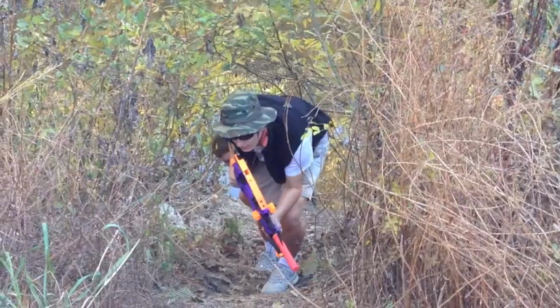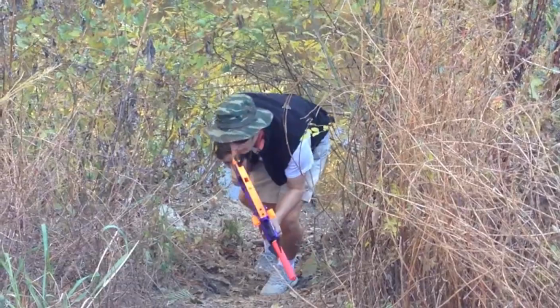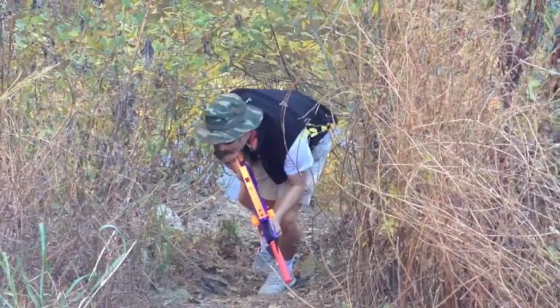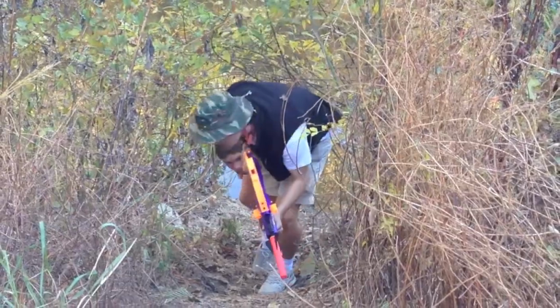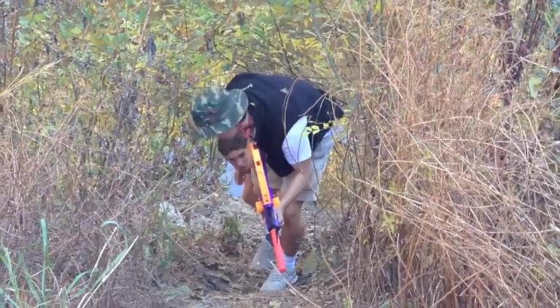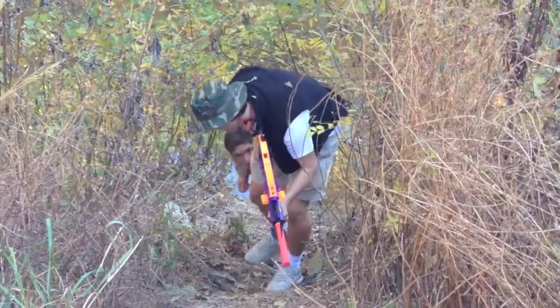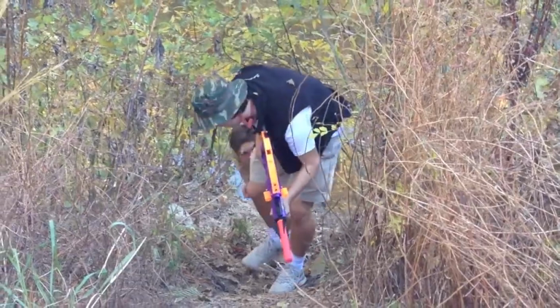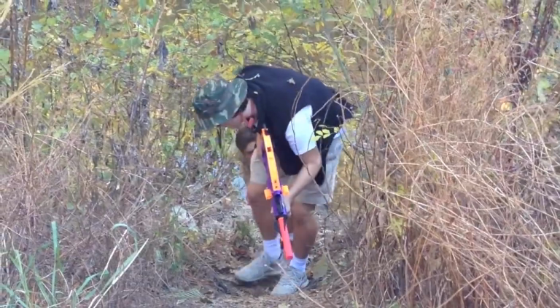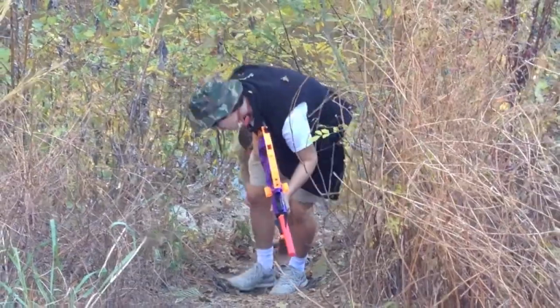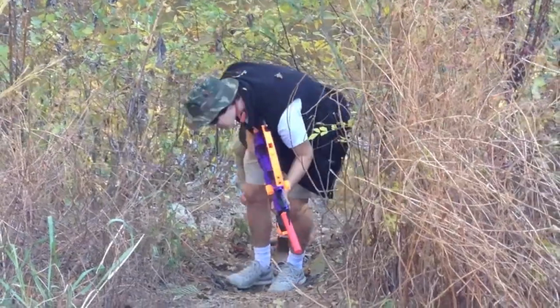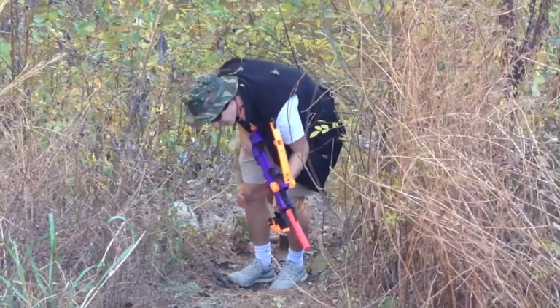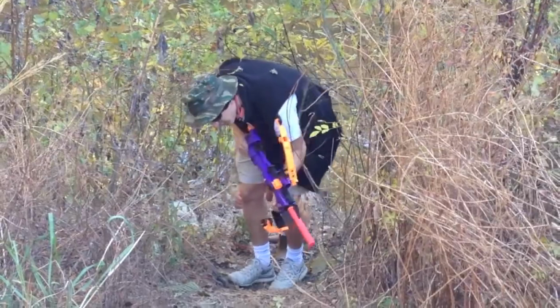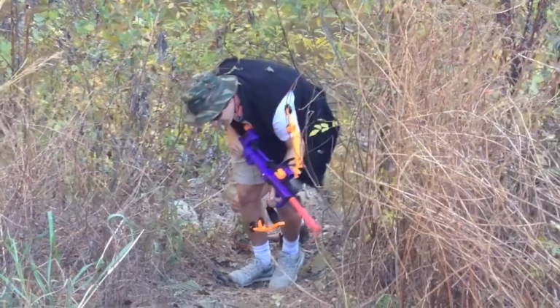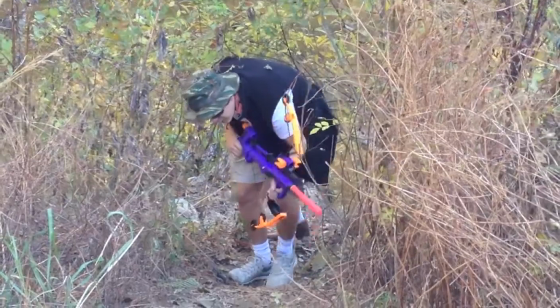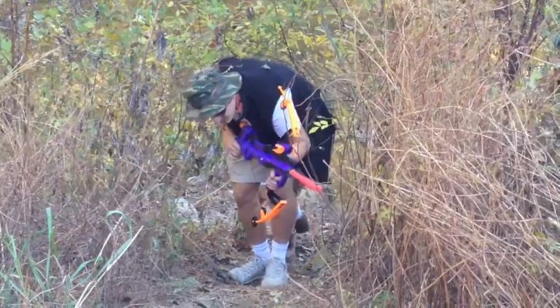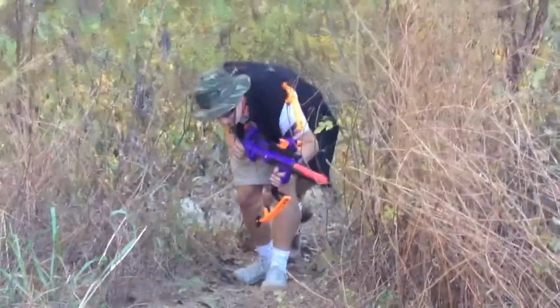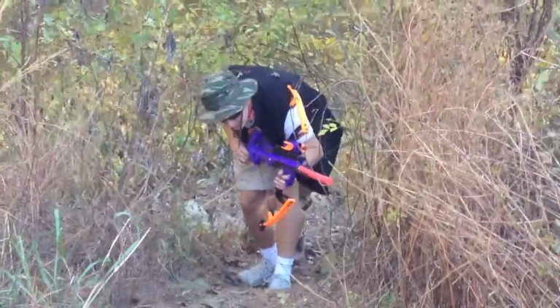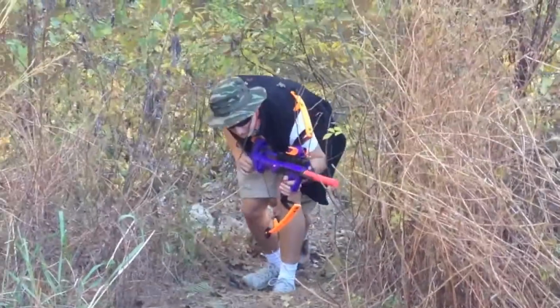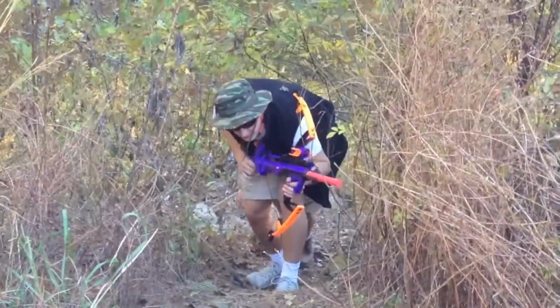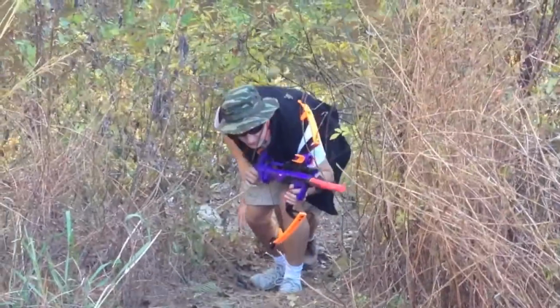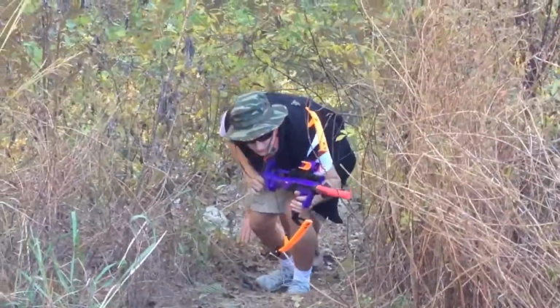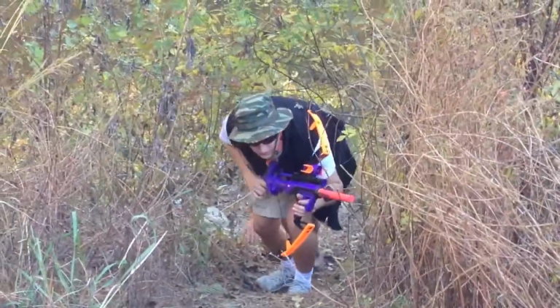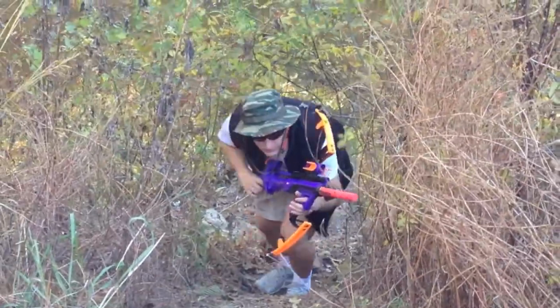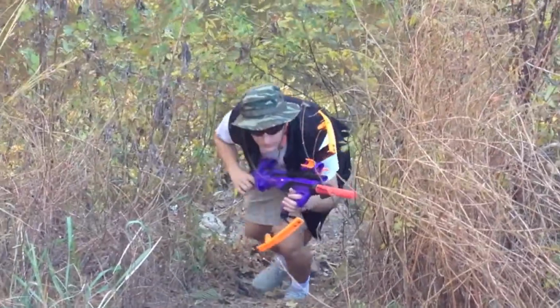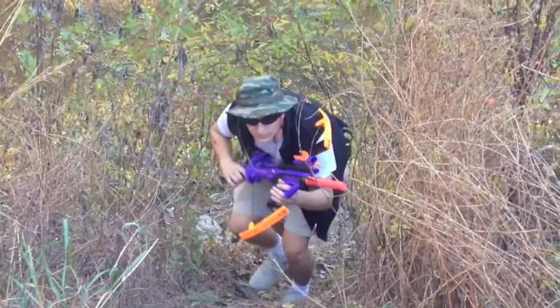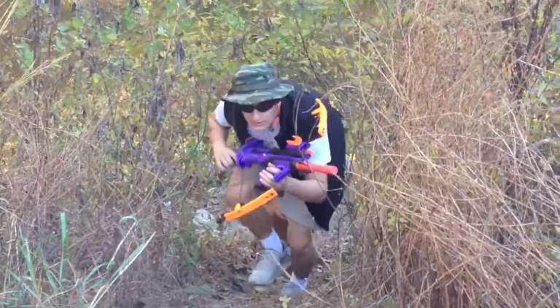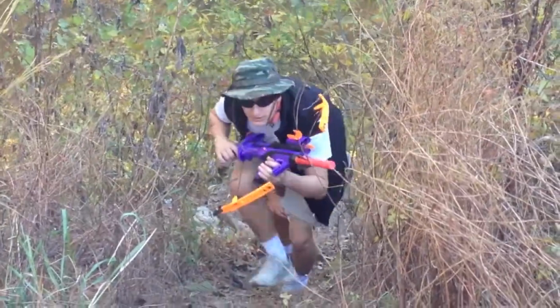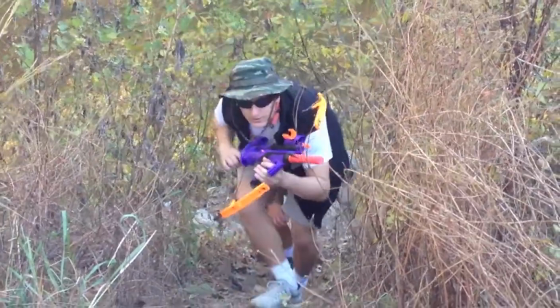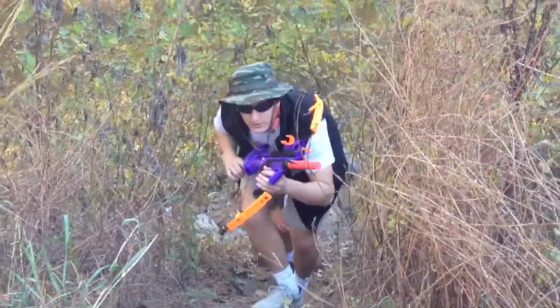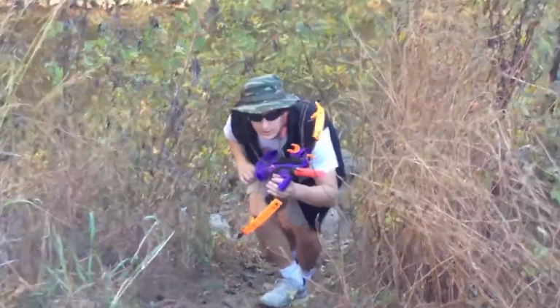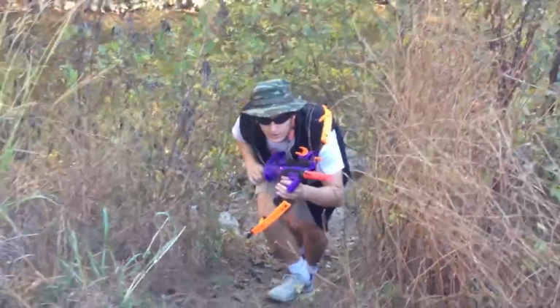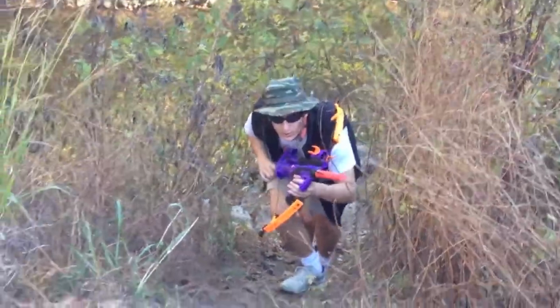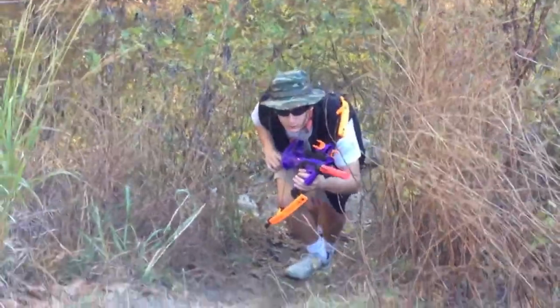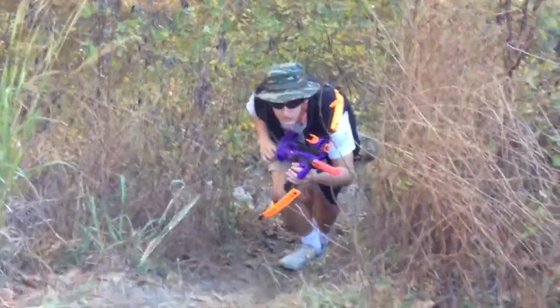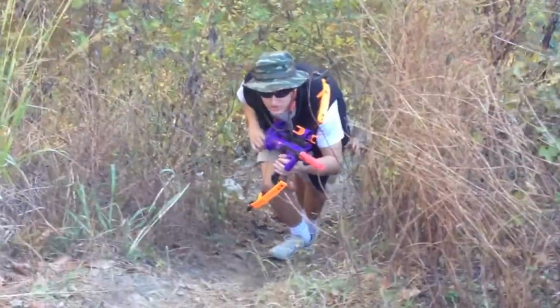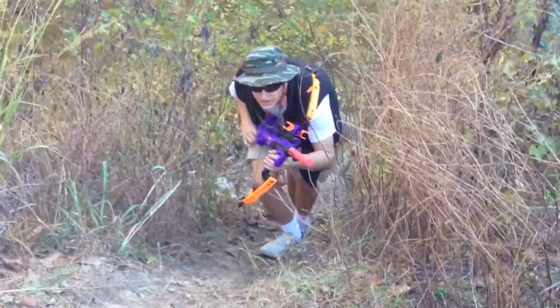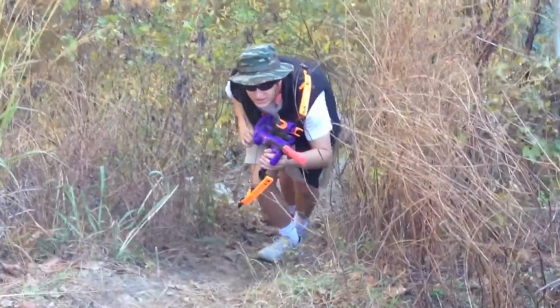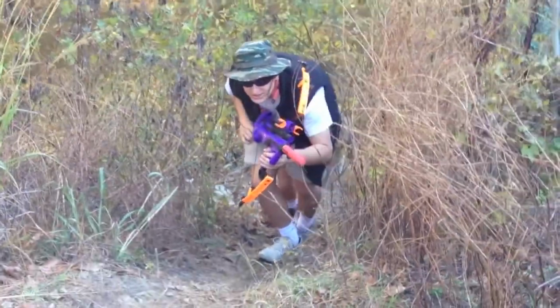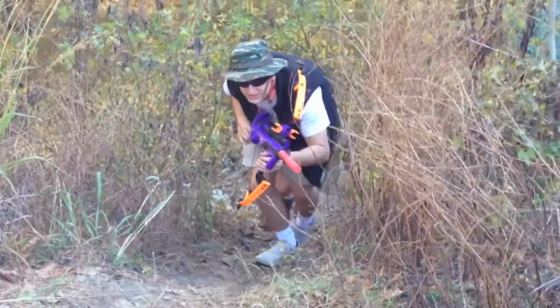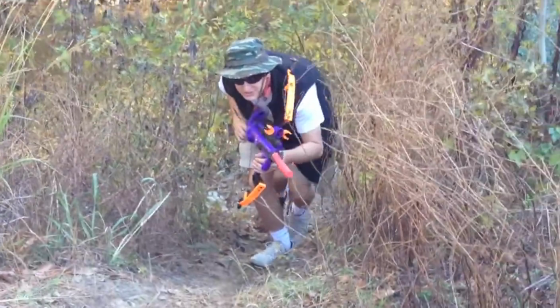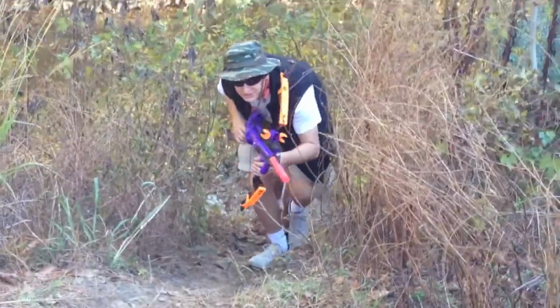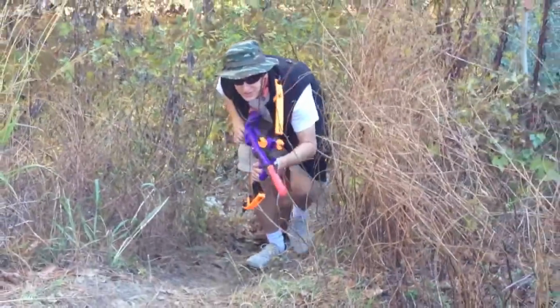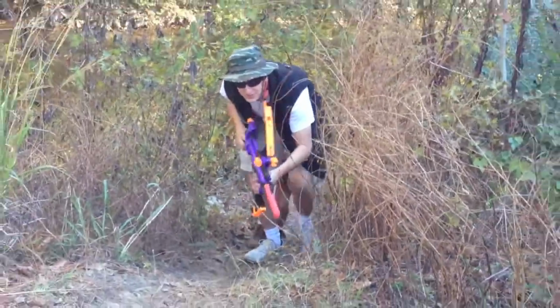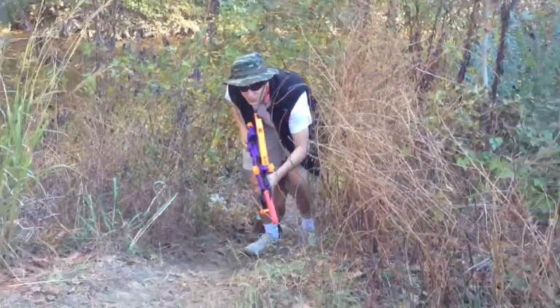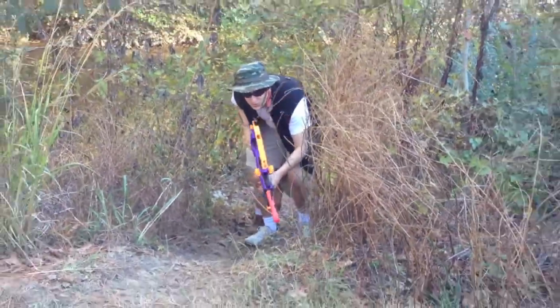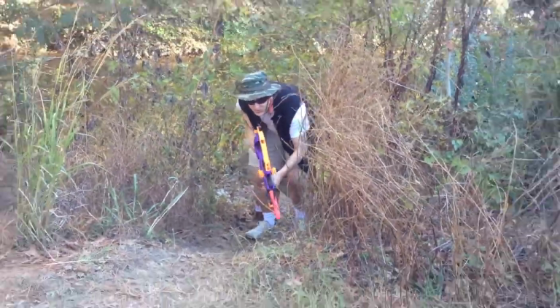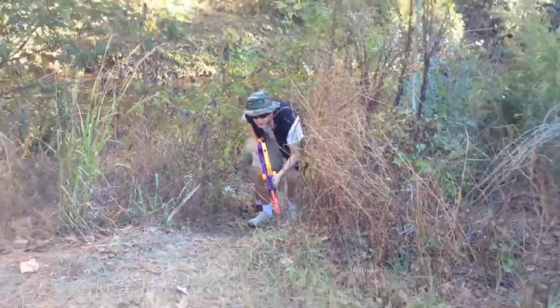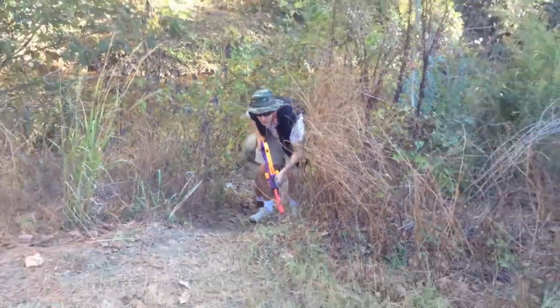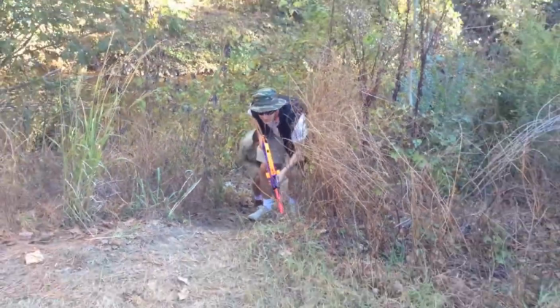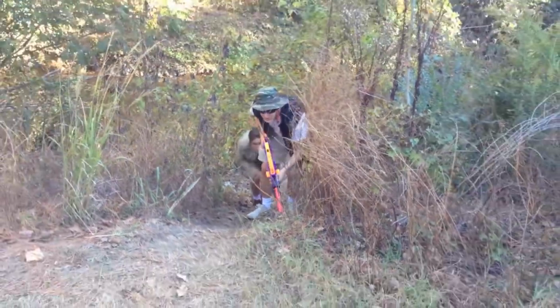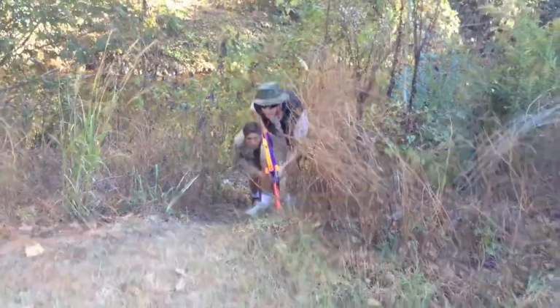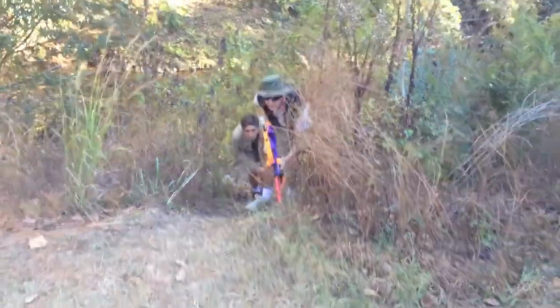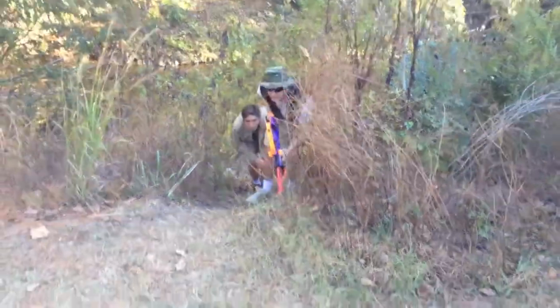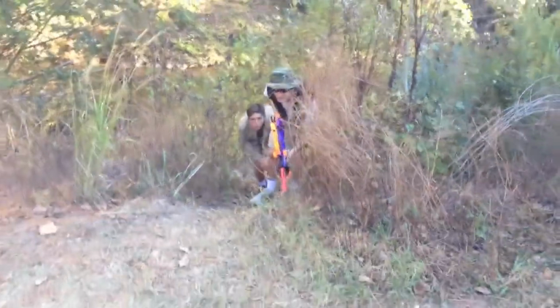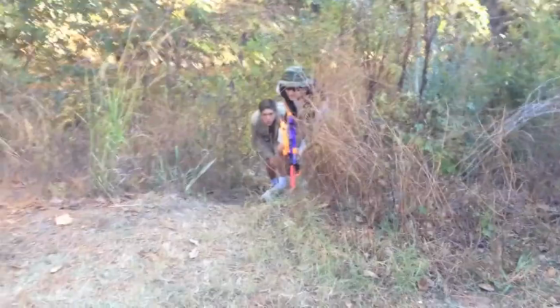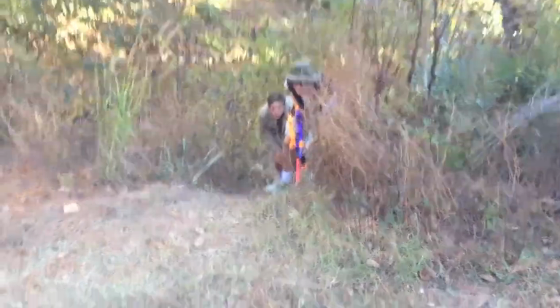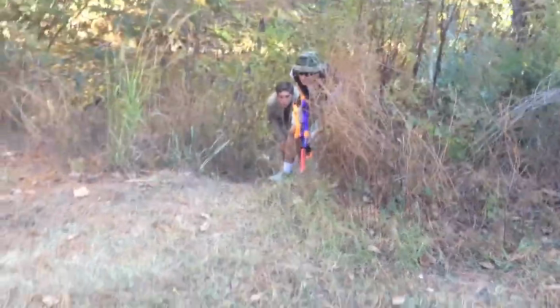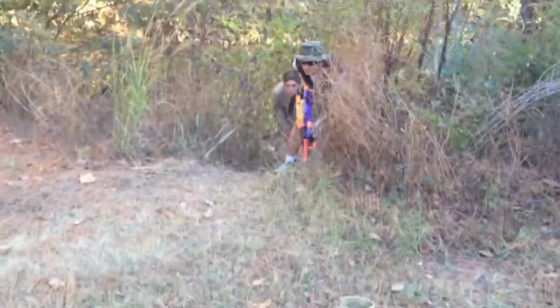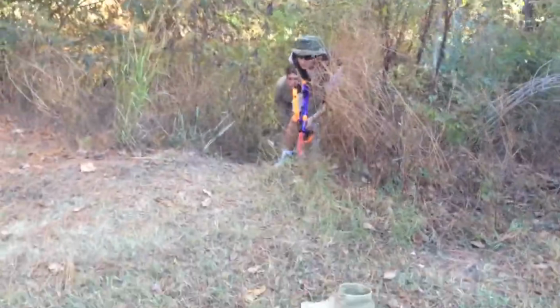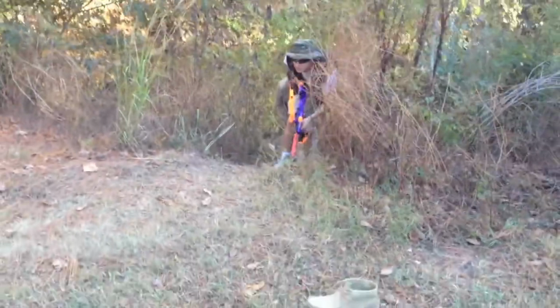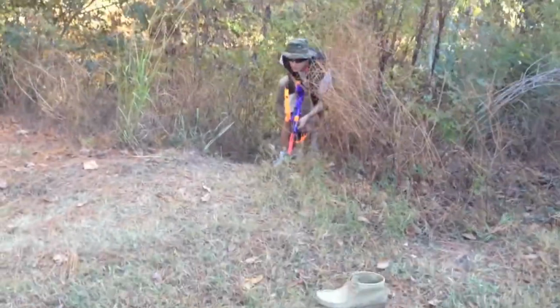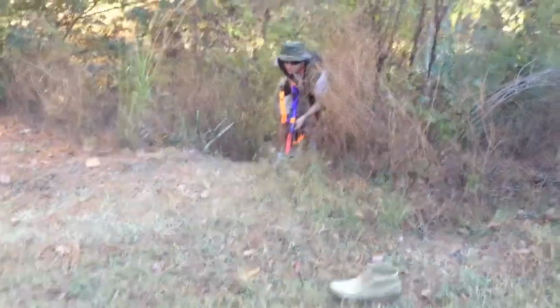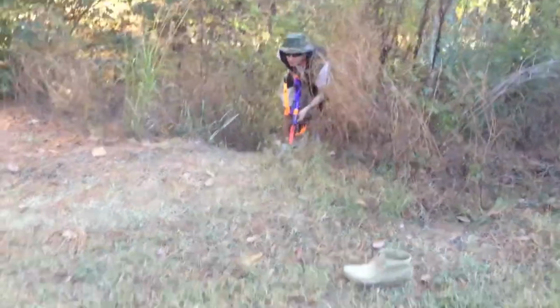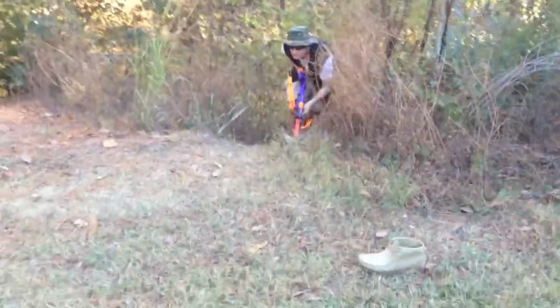Alright mate, follow me this way. Oh shit, I think you can see fresh wallaby tracks up behind it.